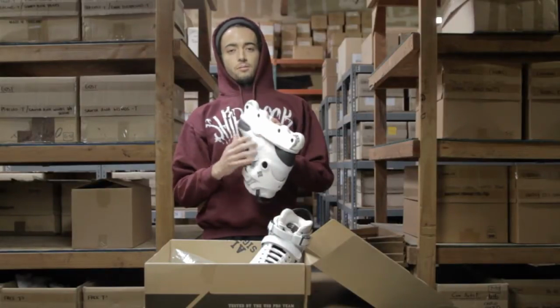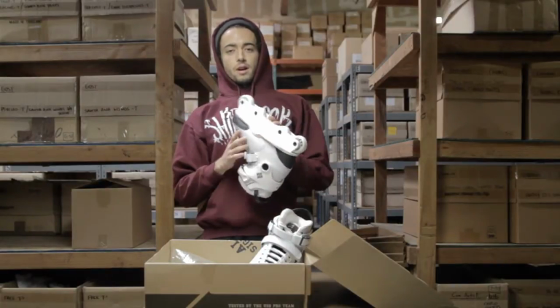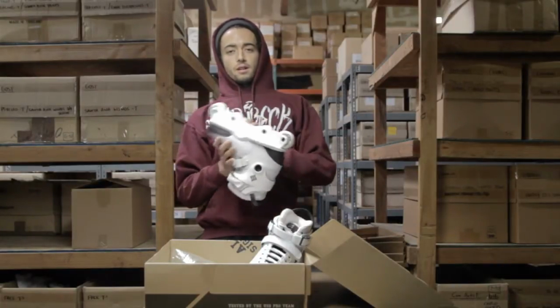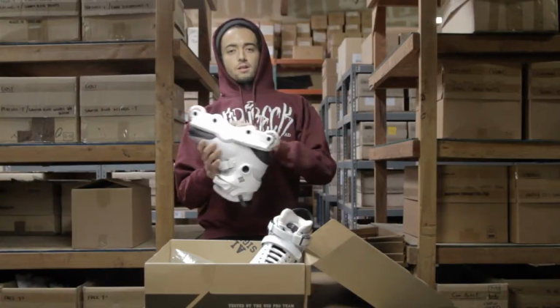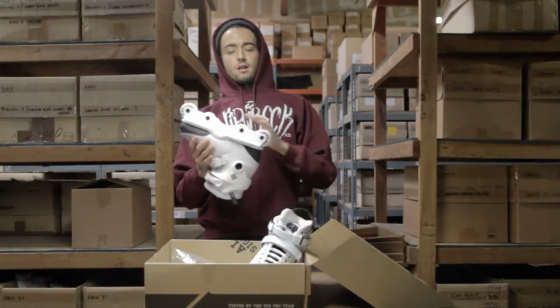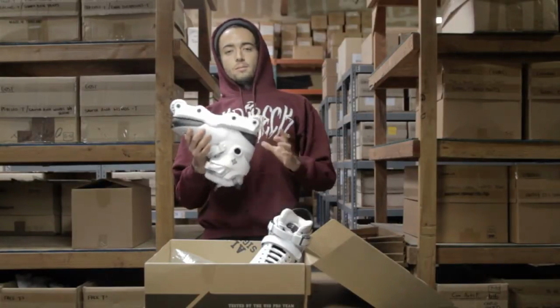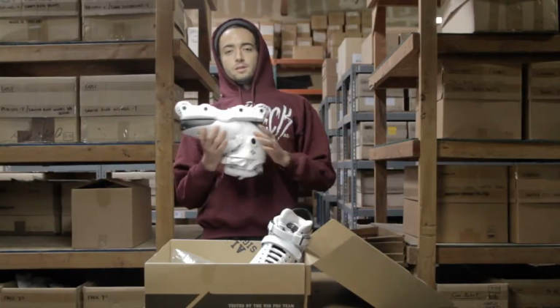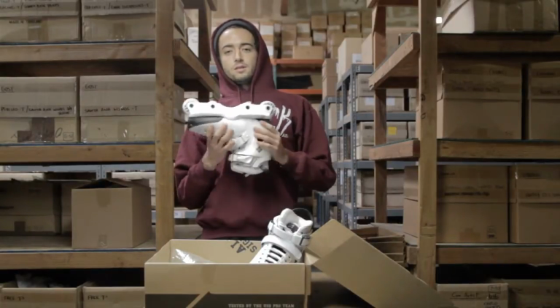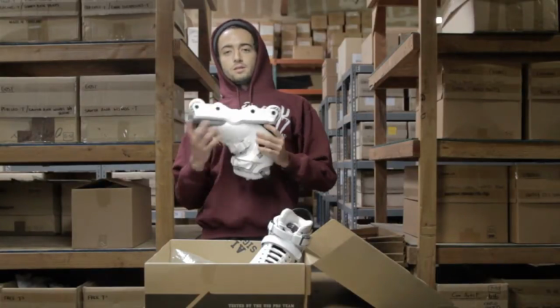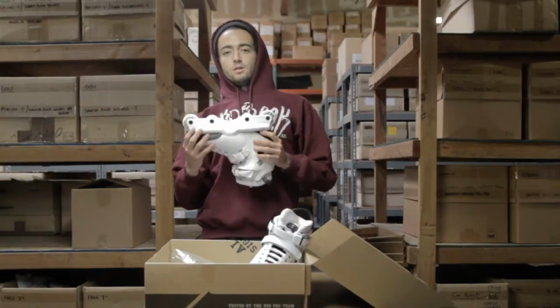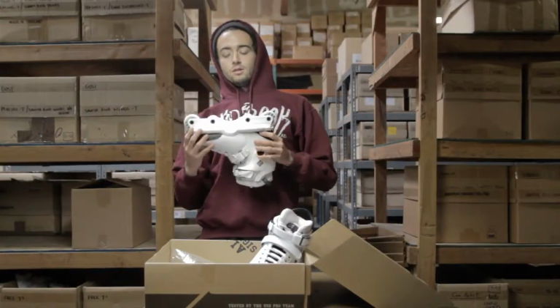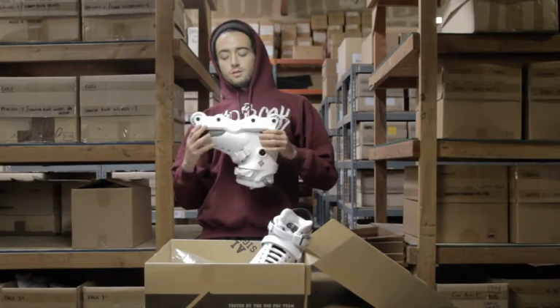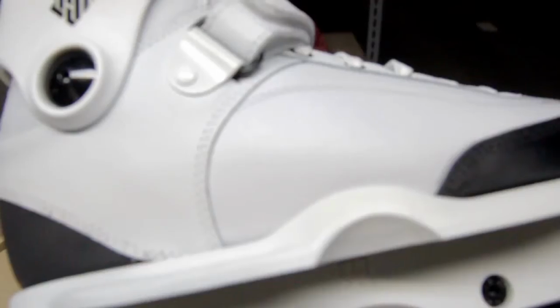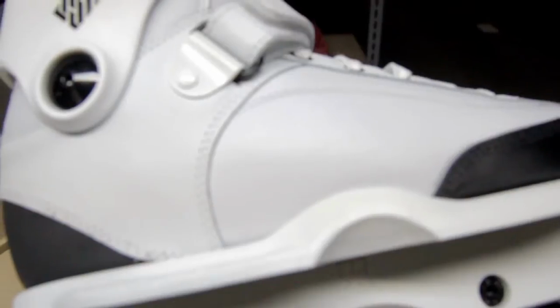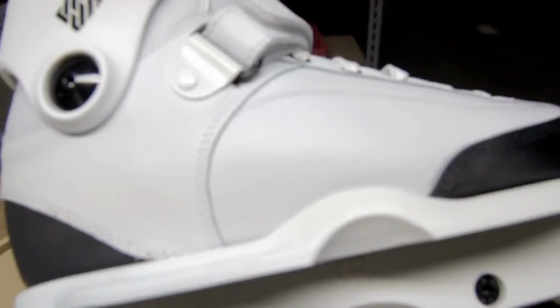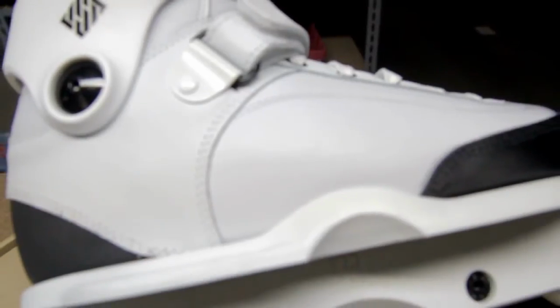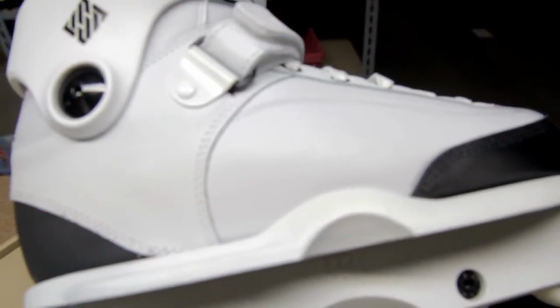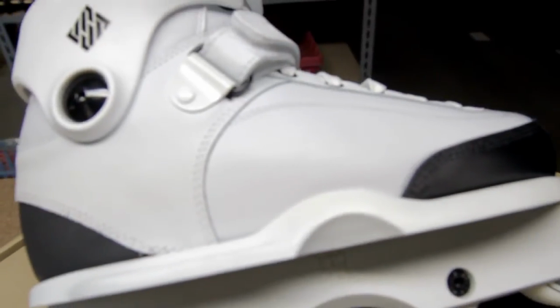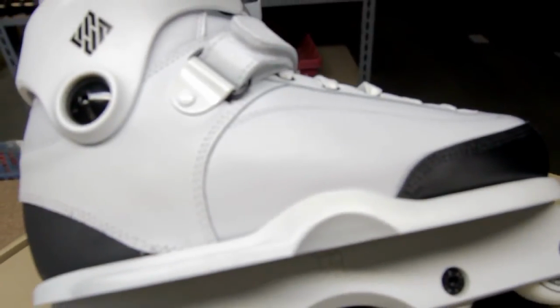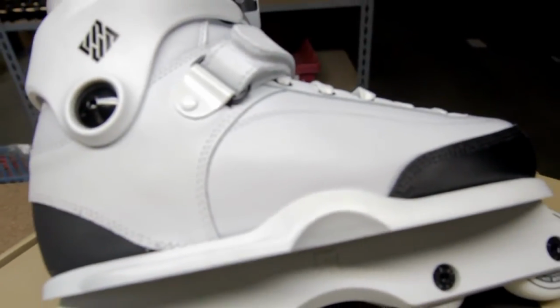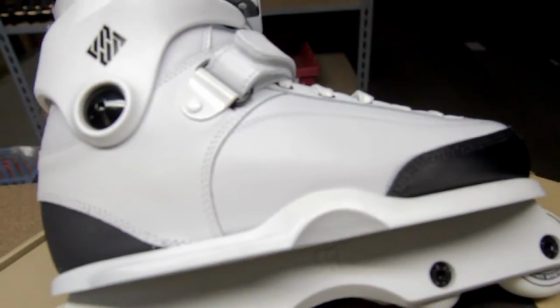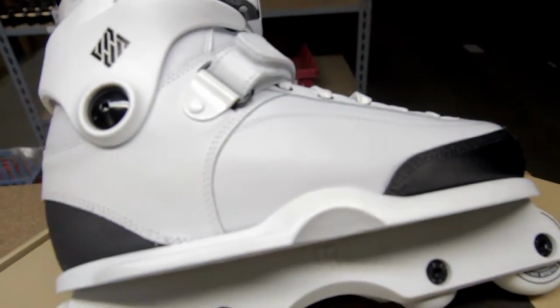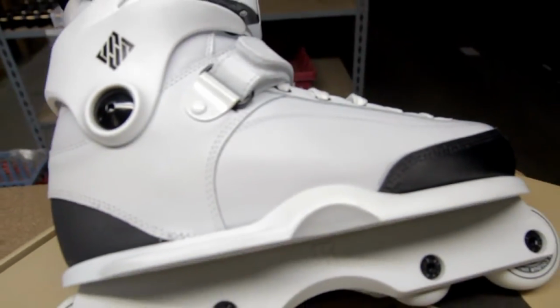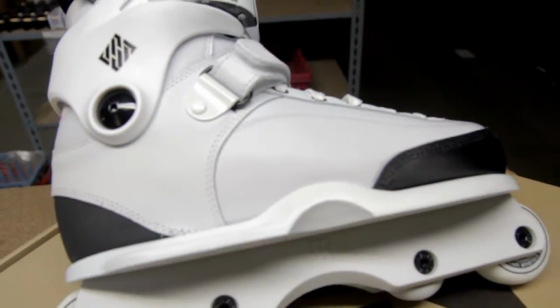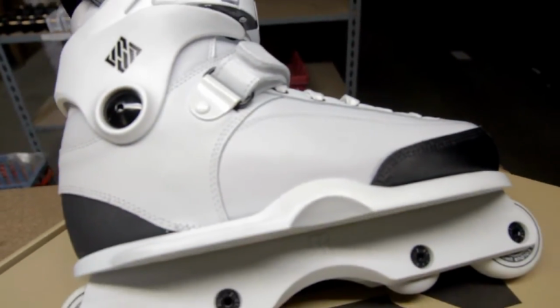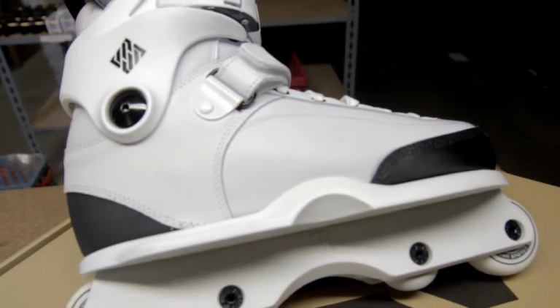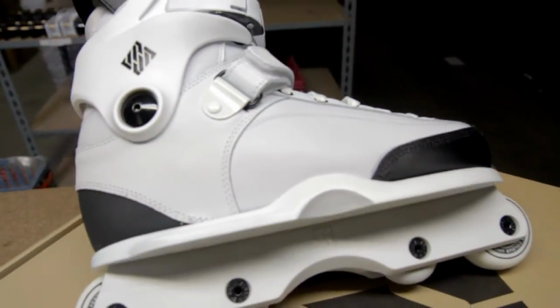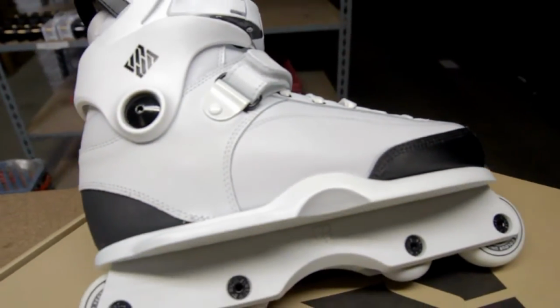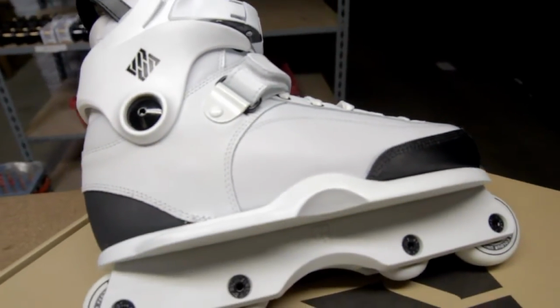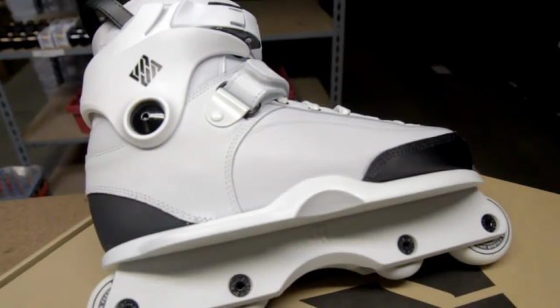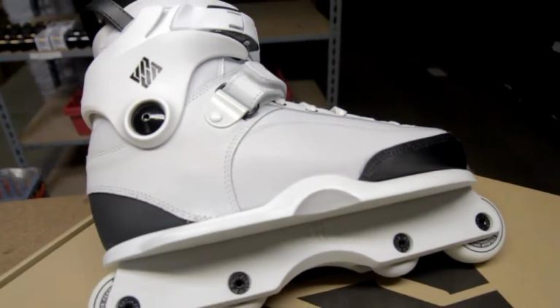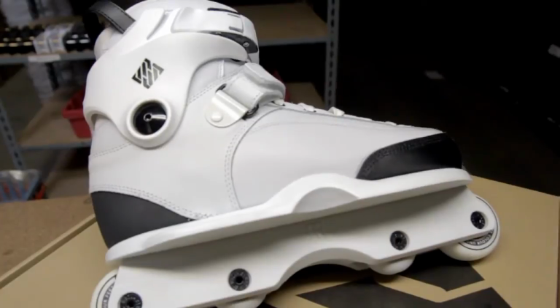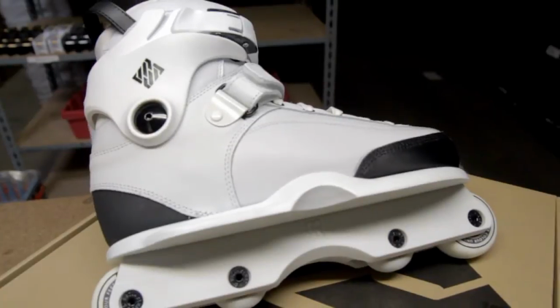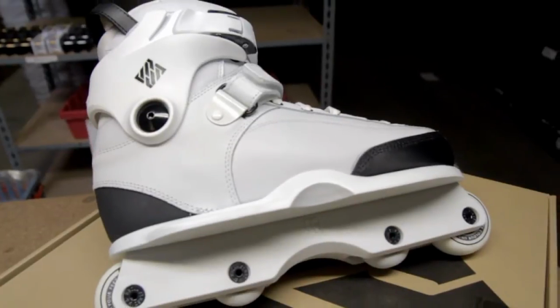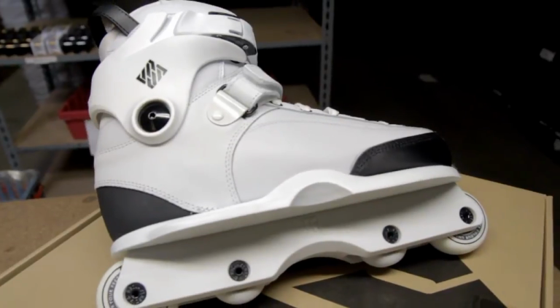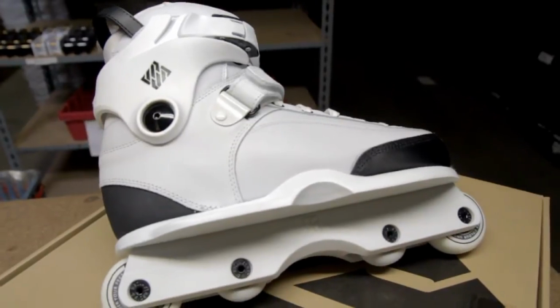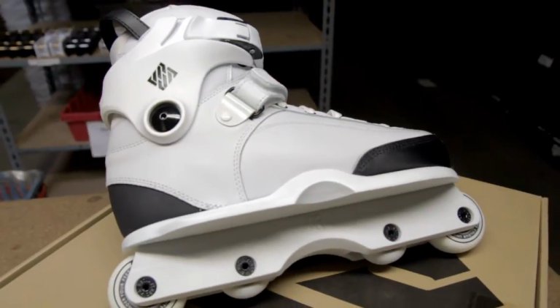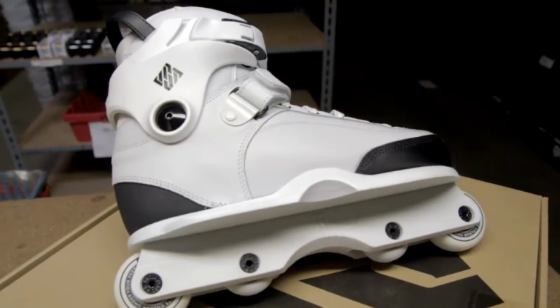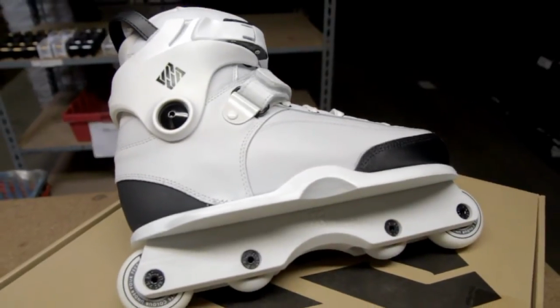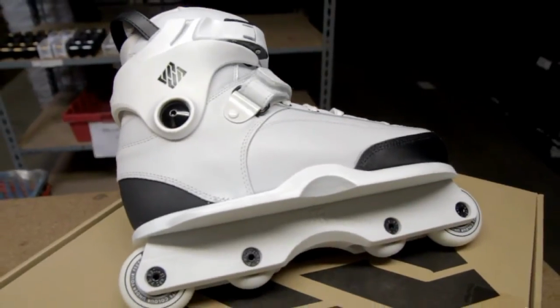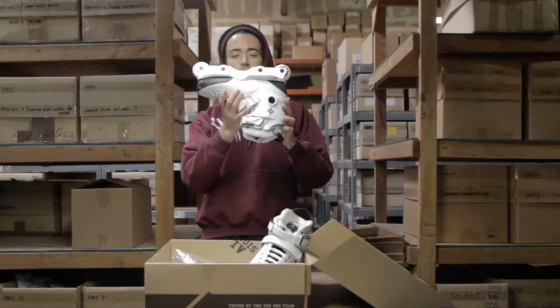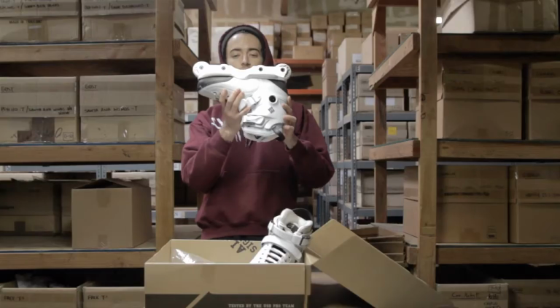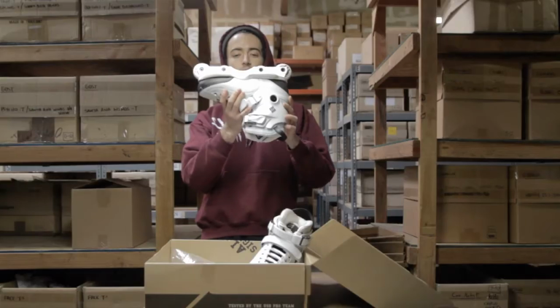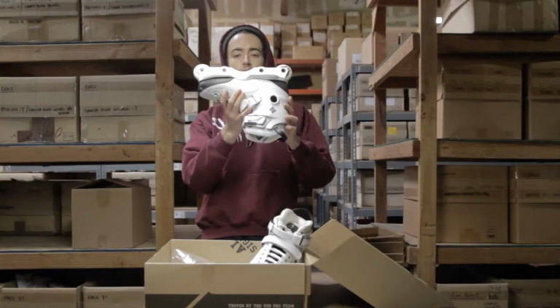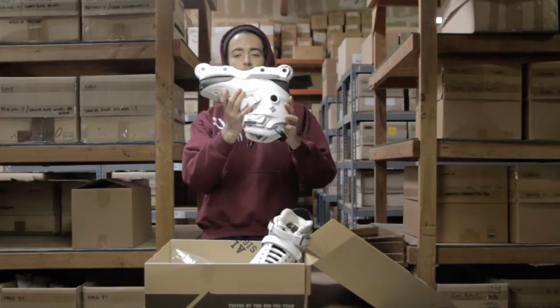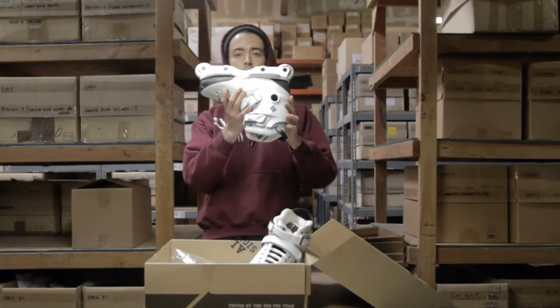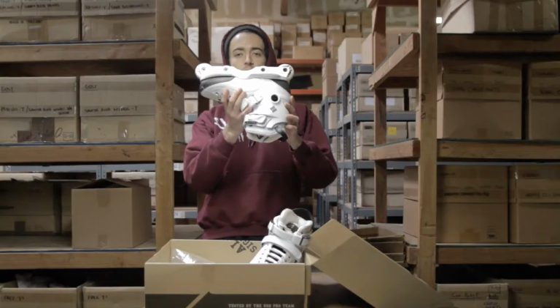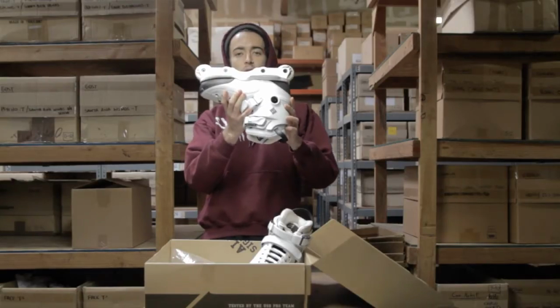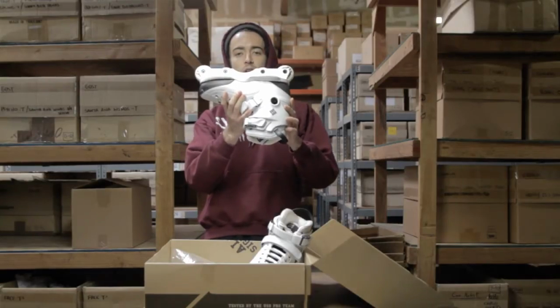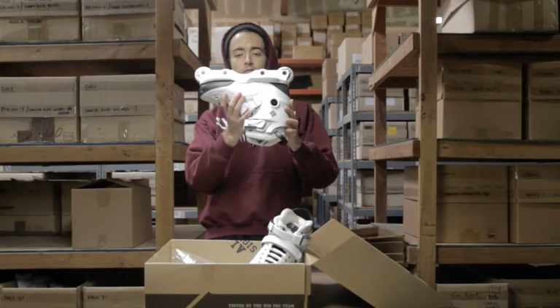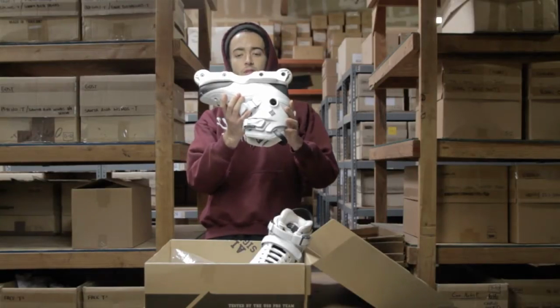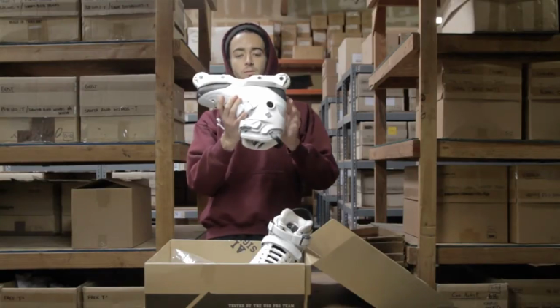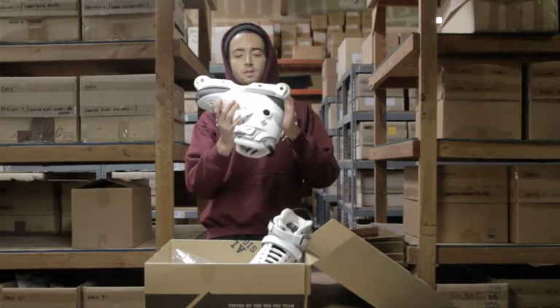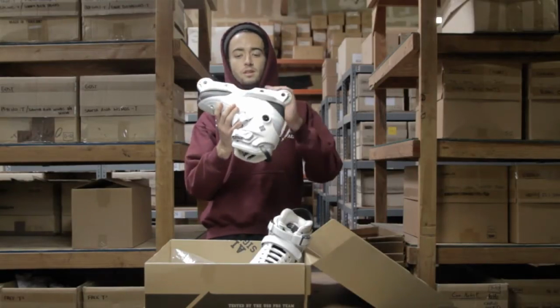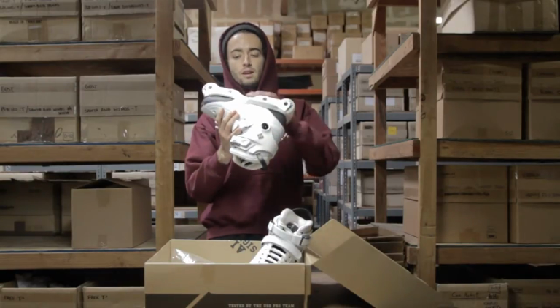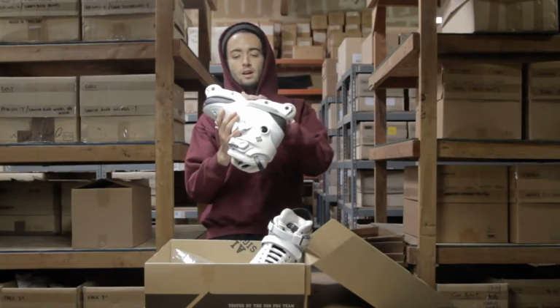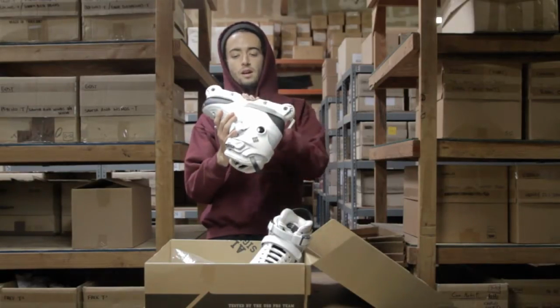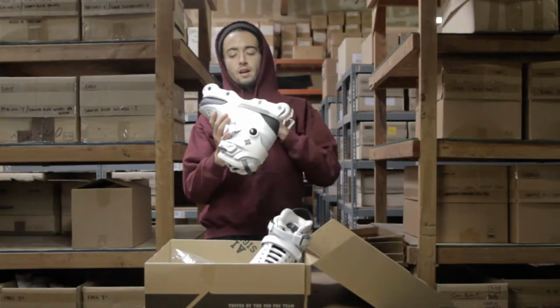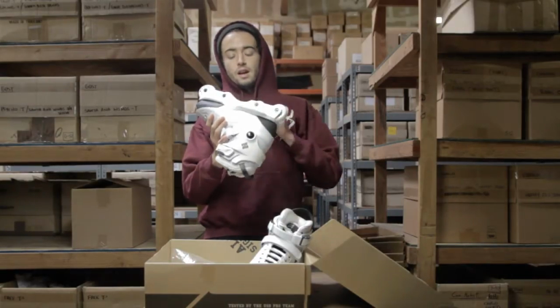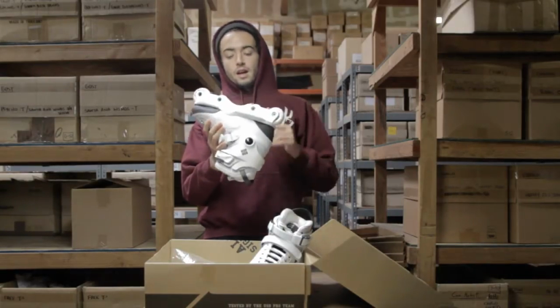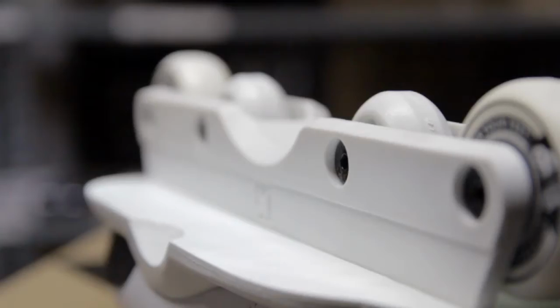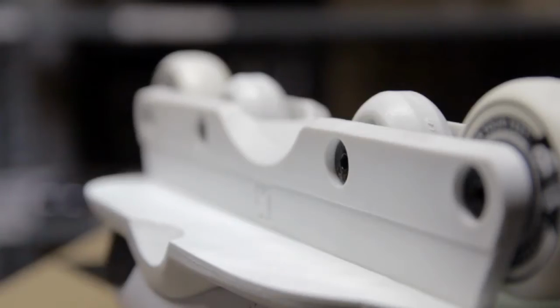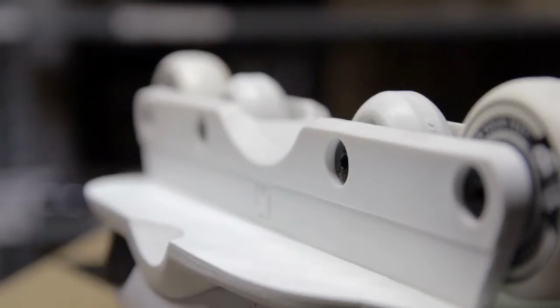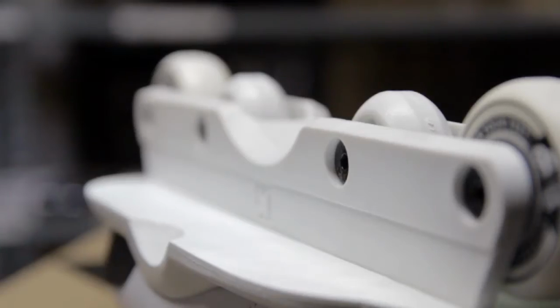These come with the regular carbon soles — a nice slim, low-profile sole. Backslide lines up pretty perfect with the H-Block.